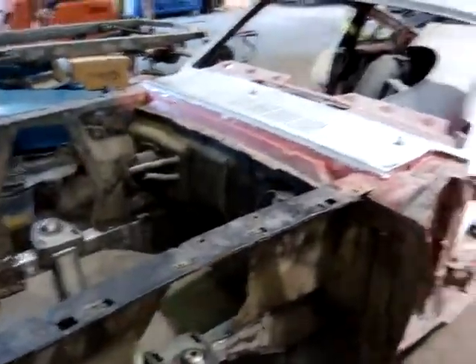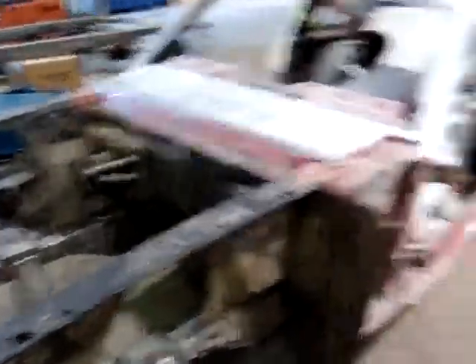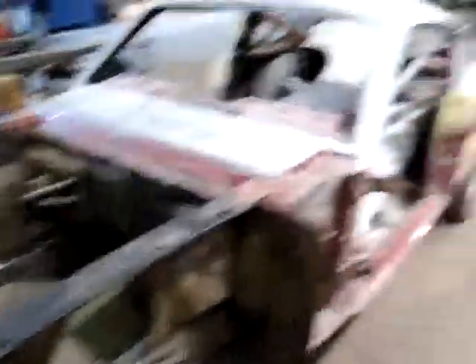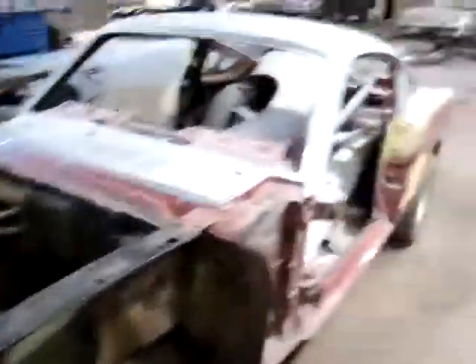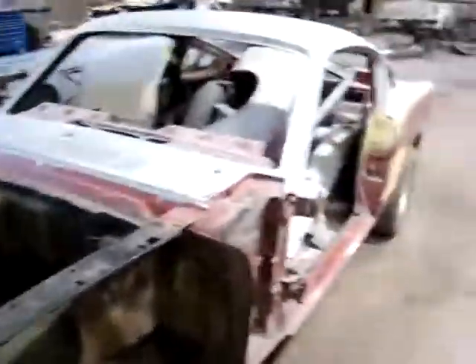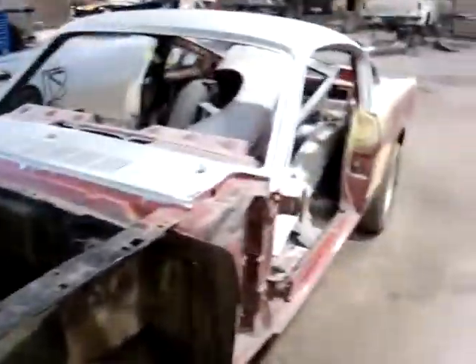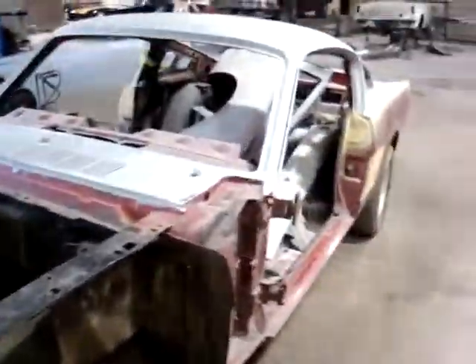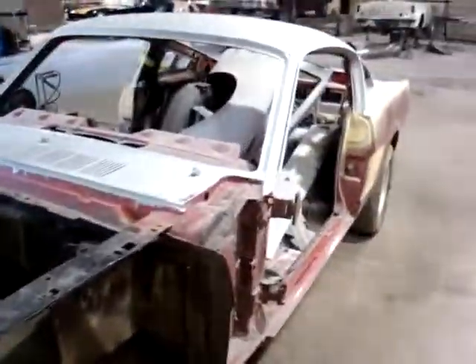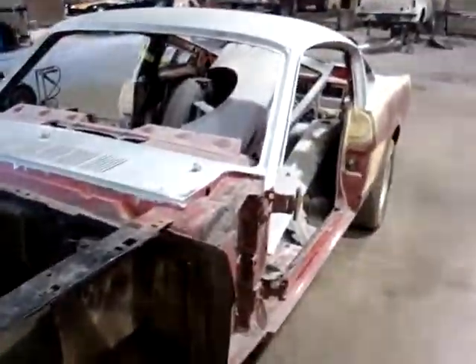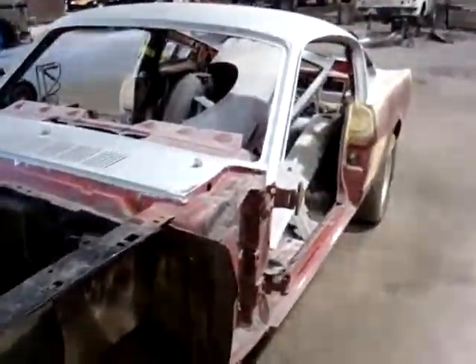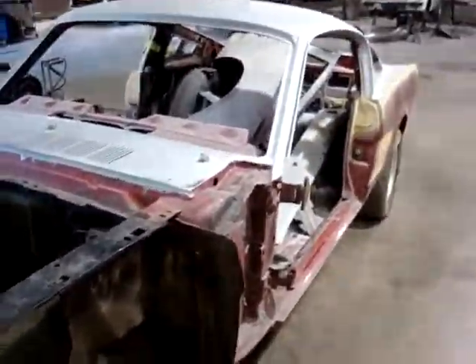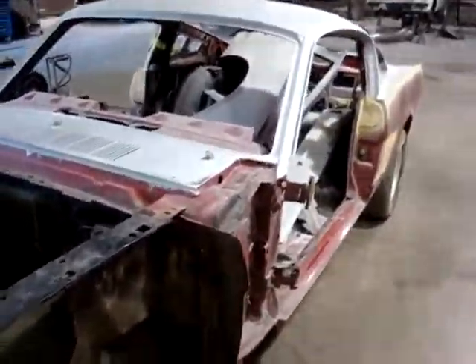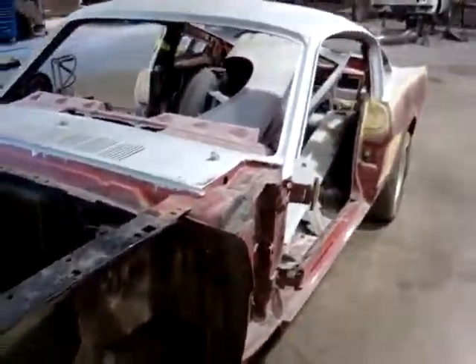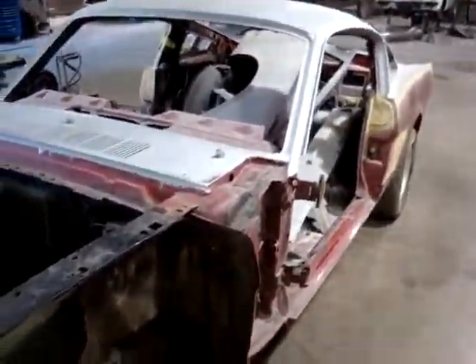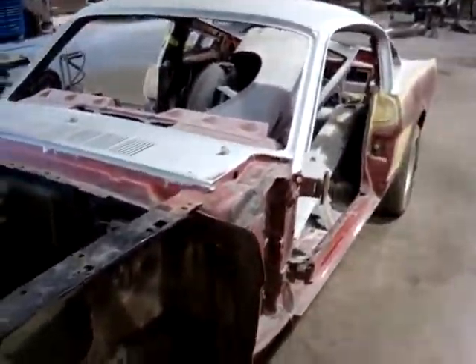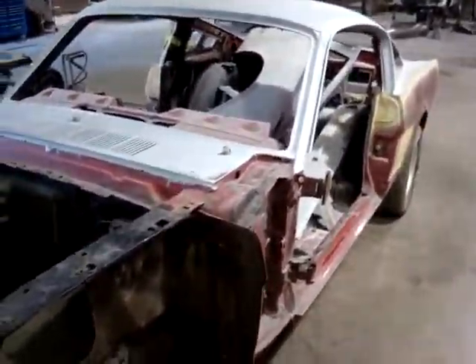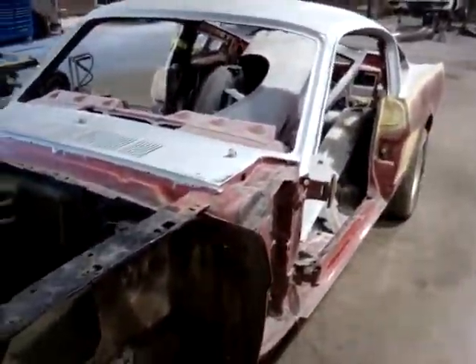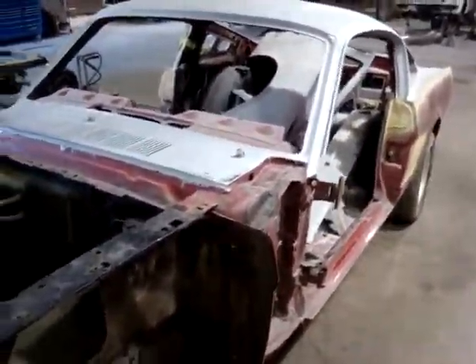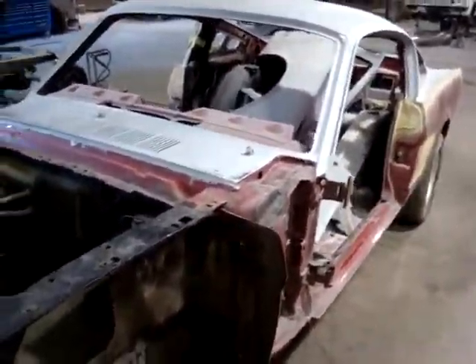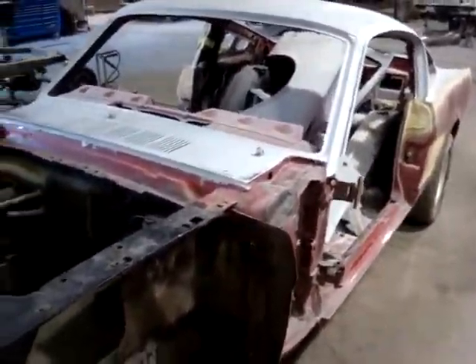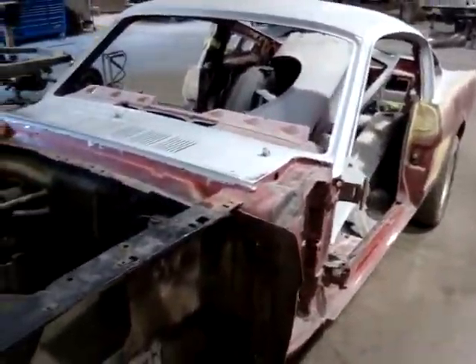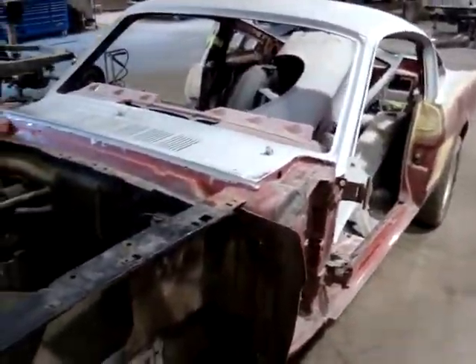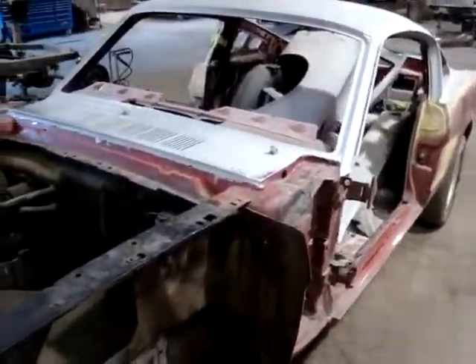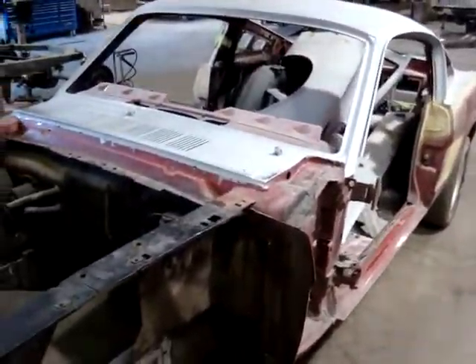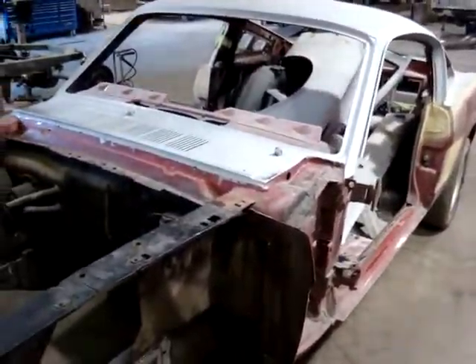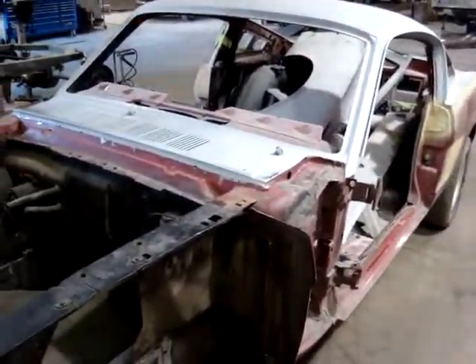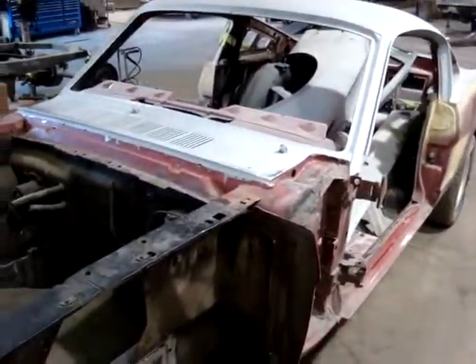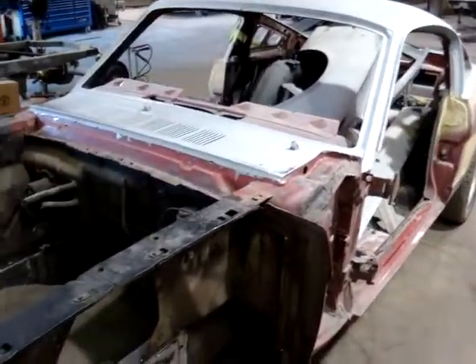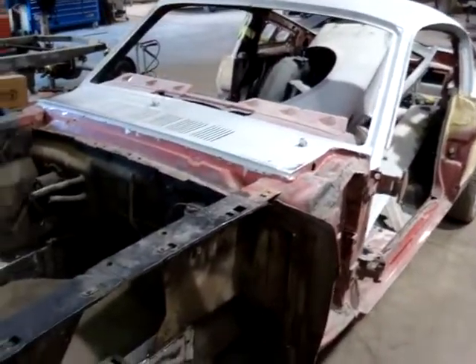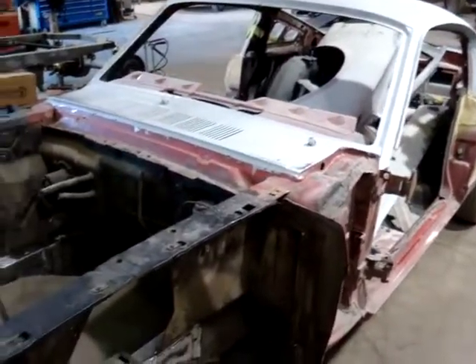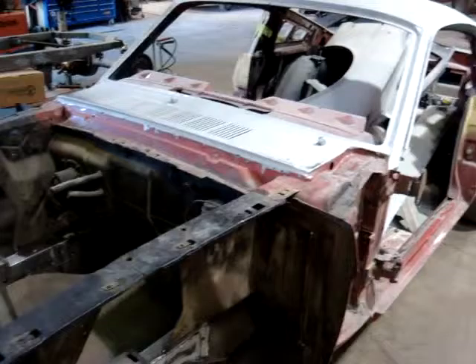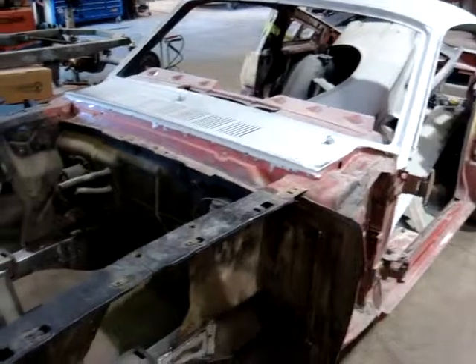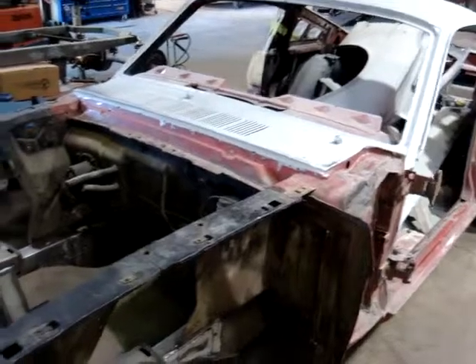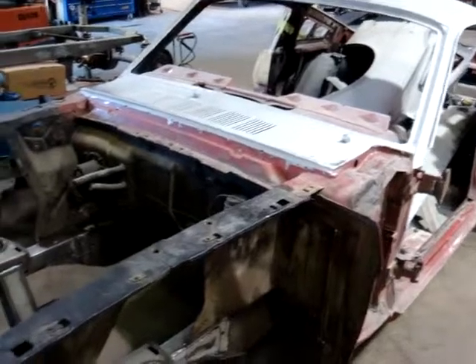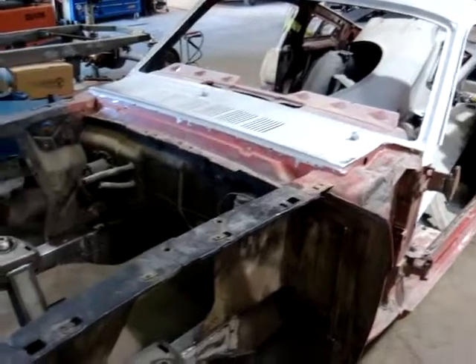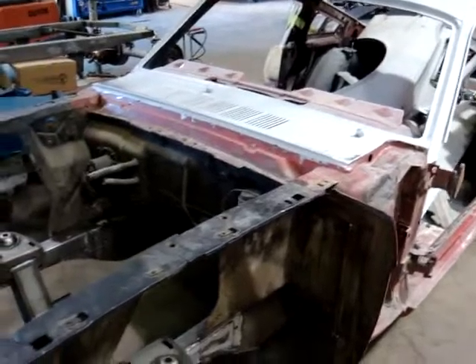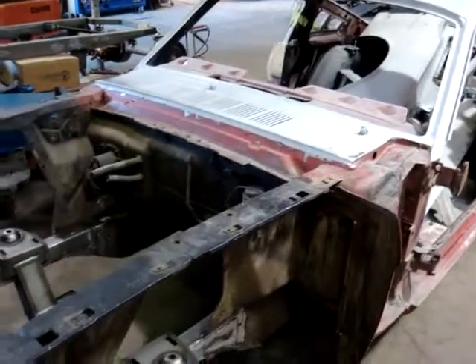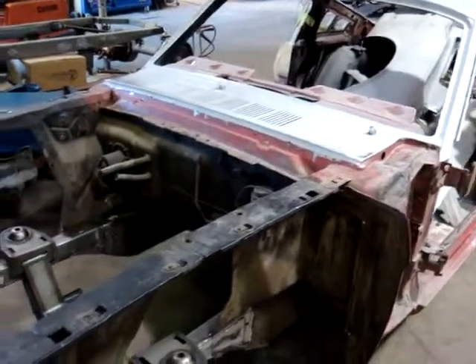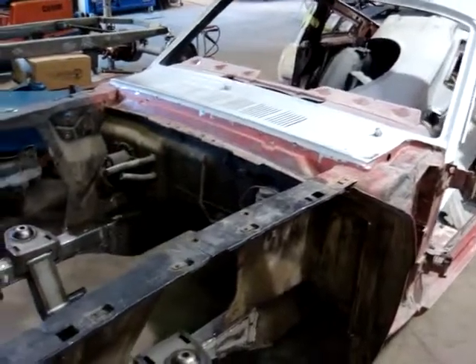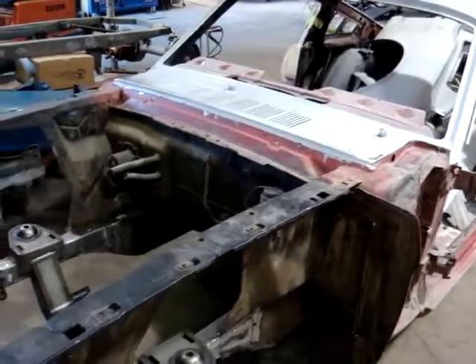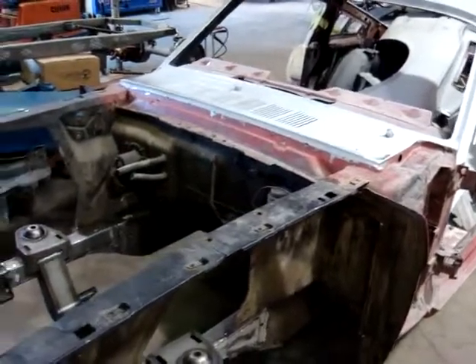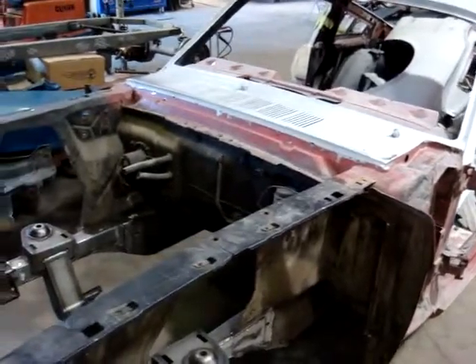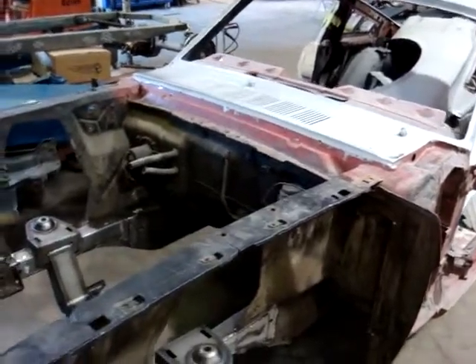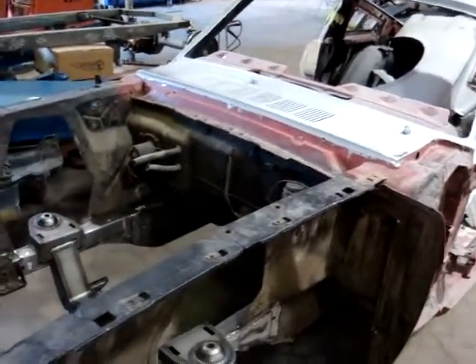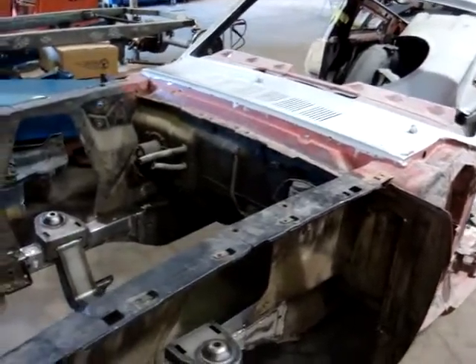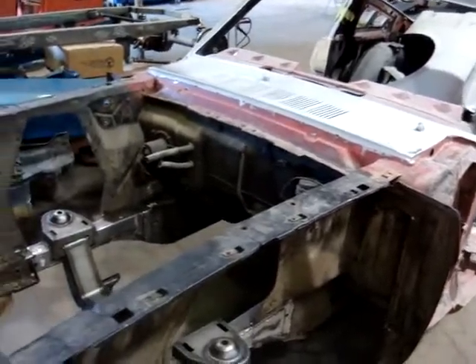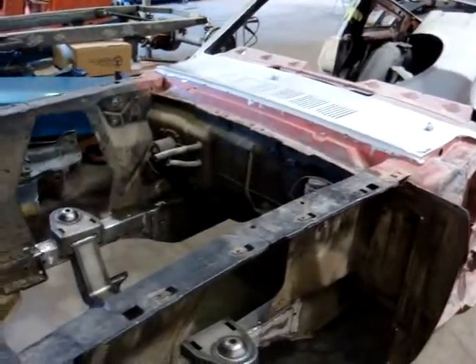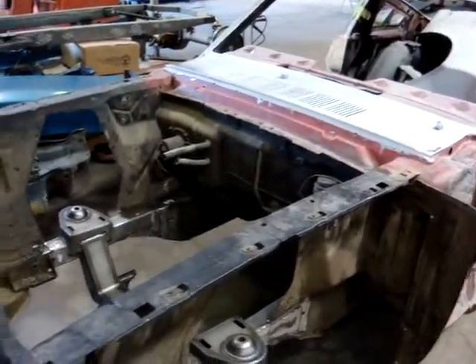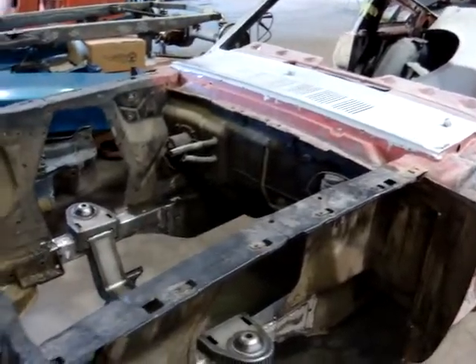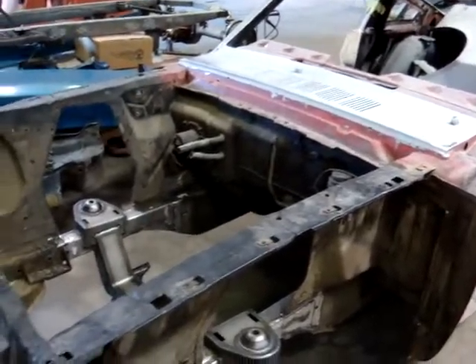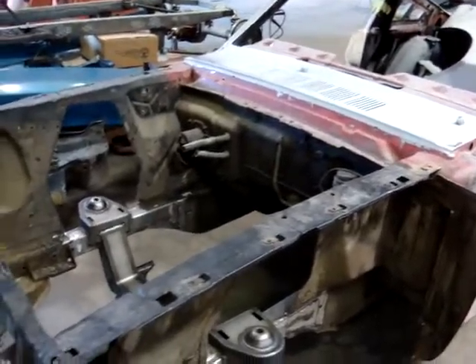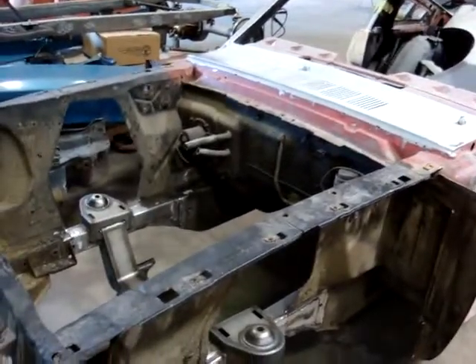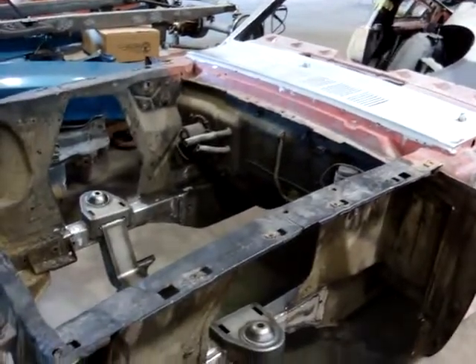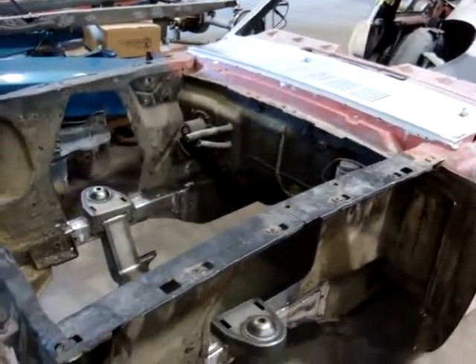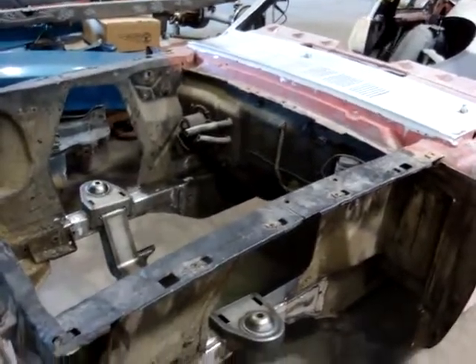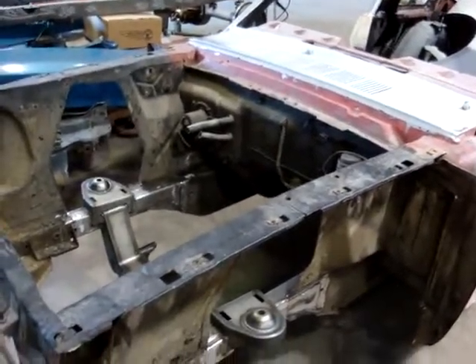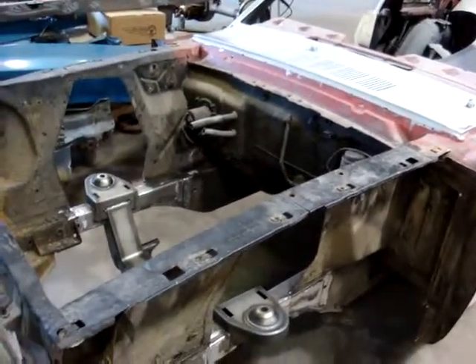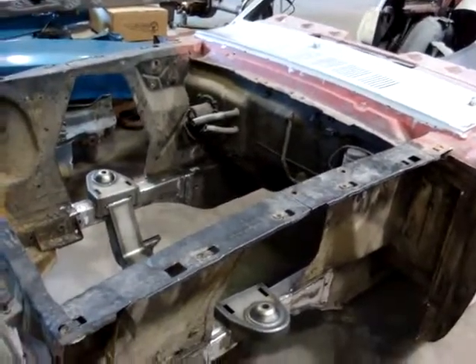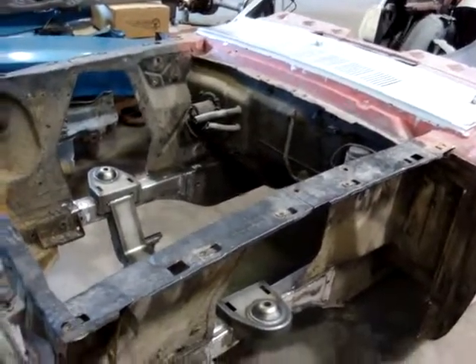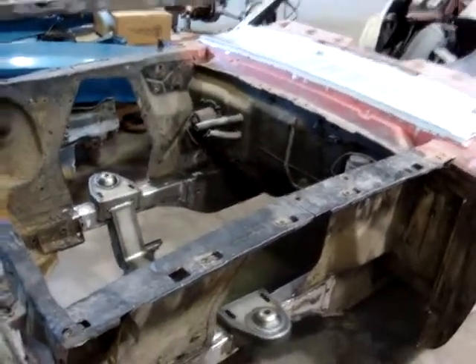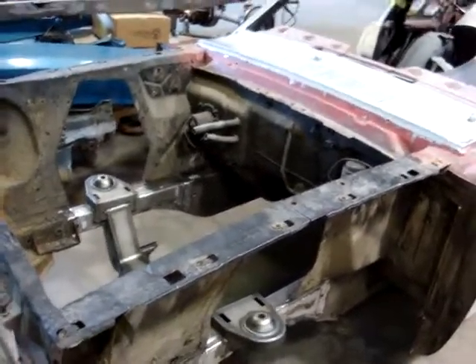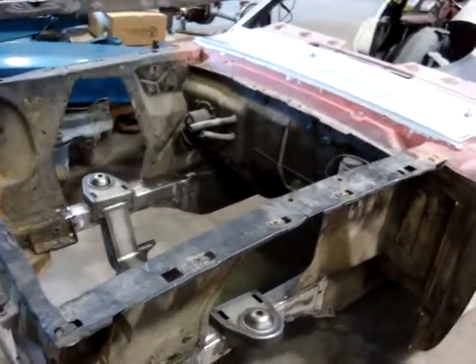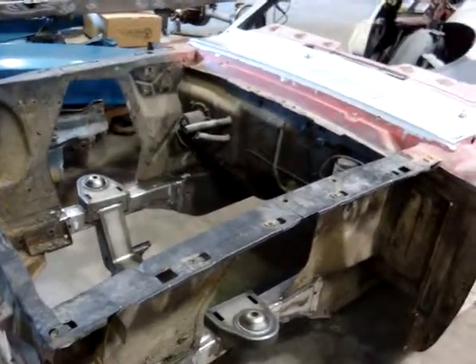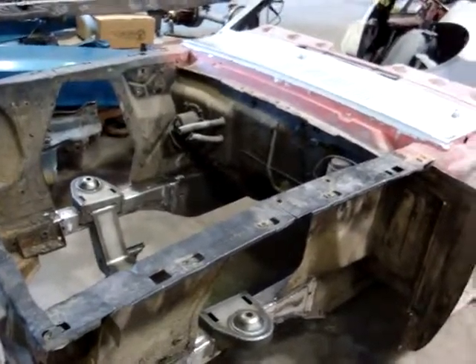All the door handles and locks are going to be shaved. It's getting a 351 Windsor with a blower on top.